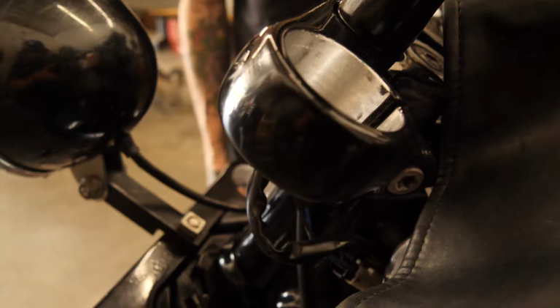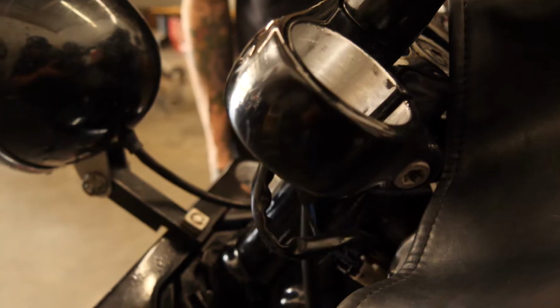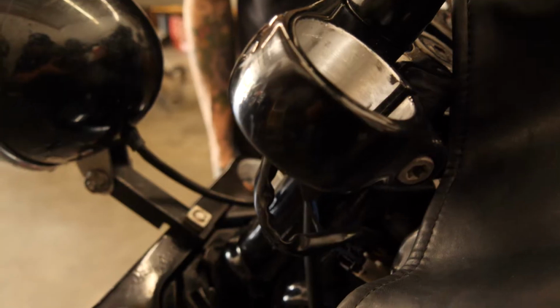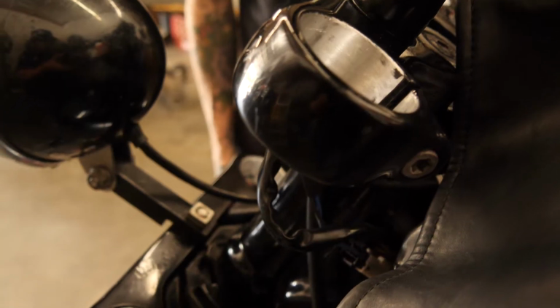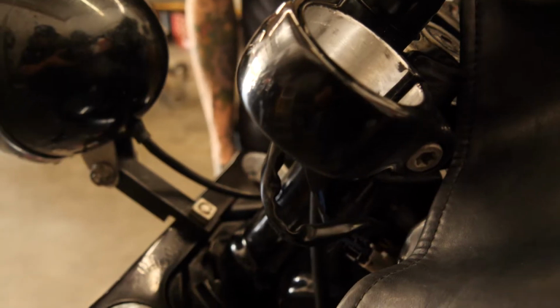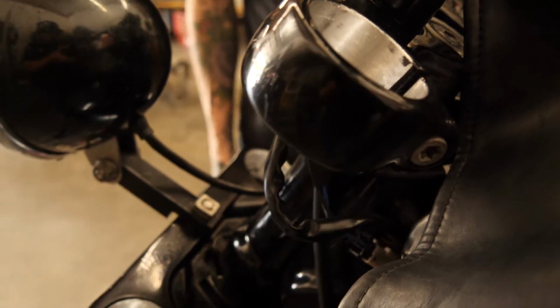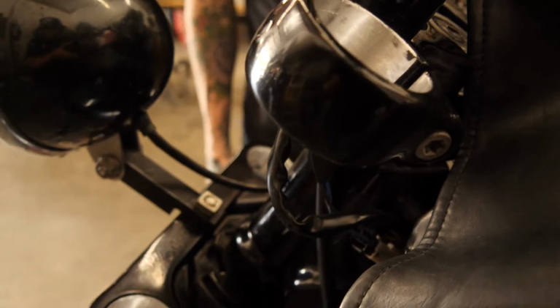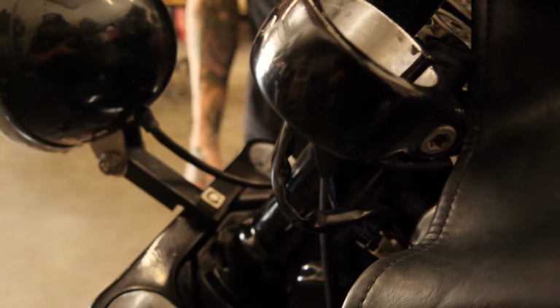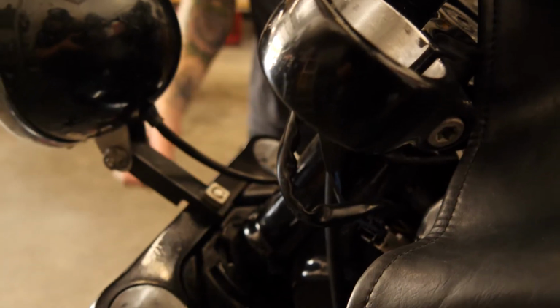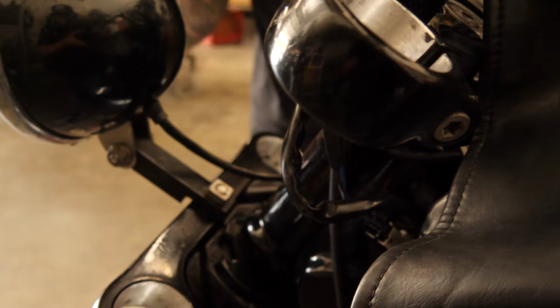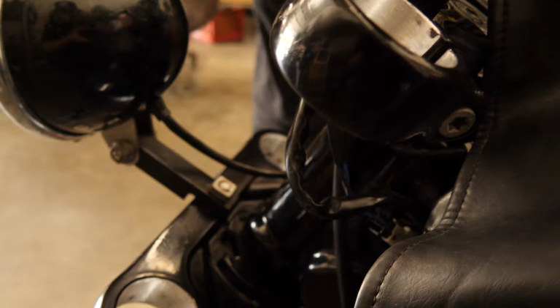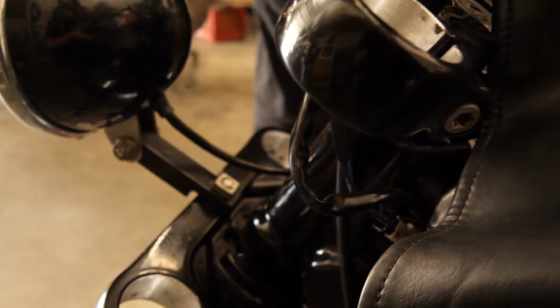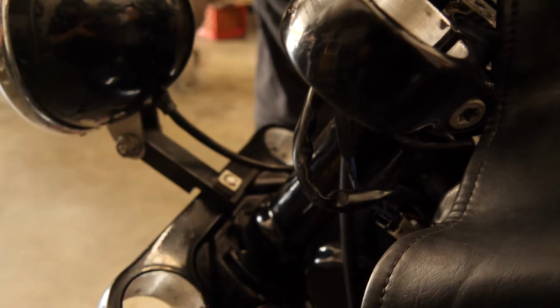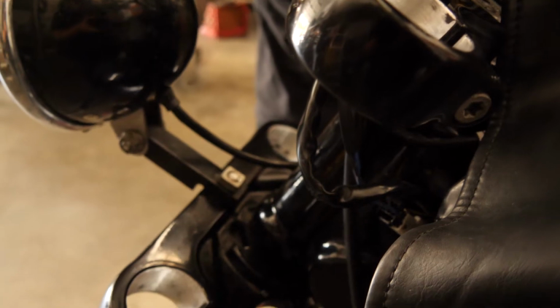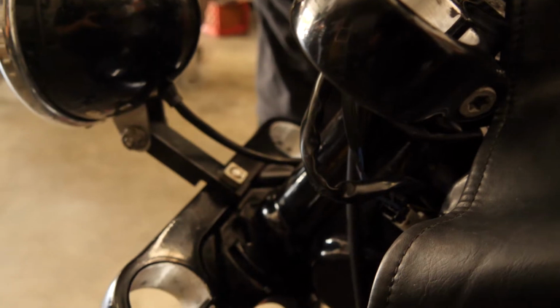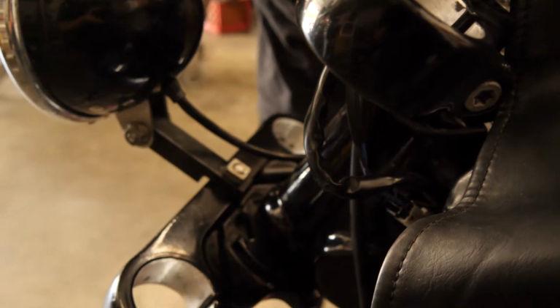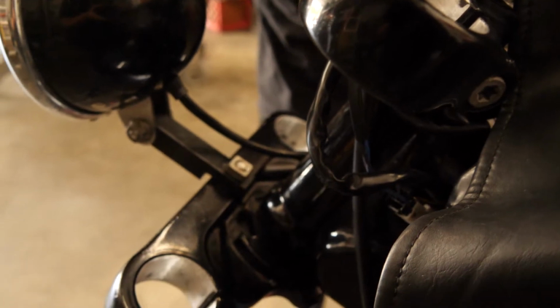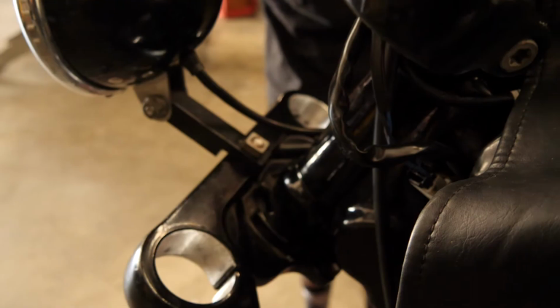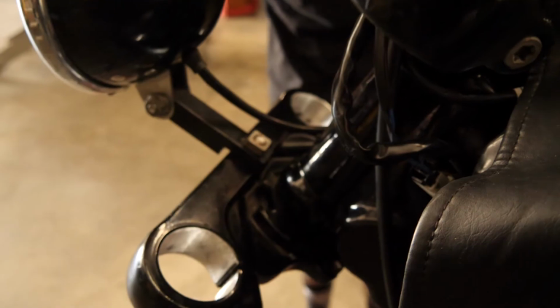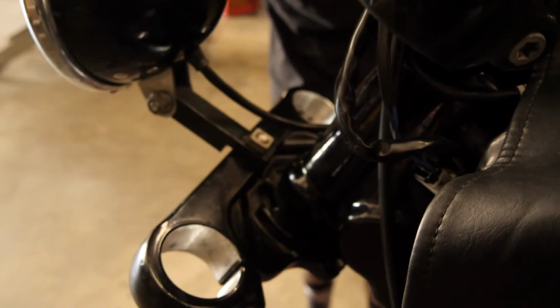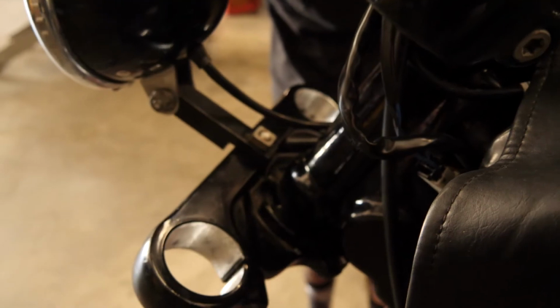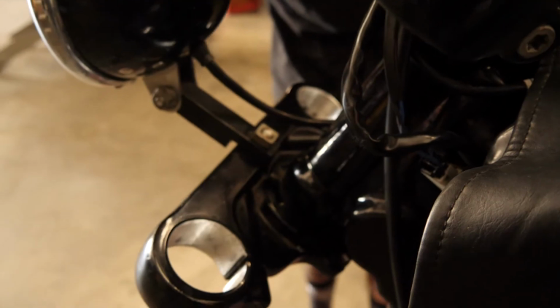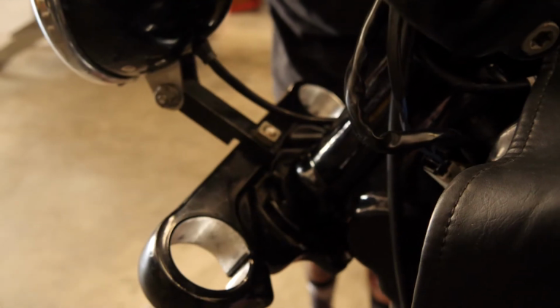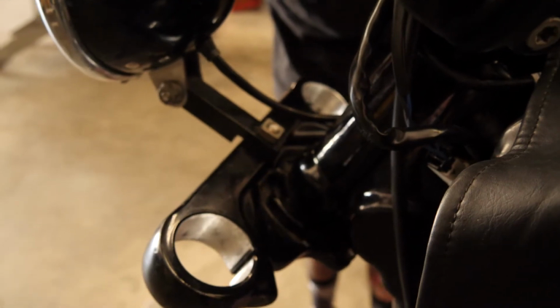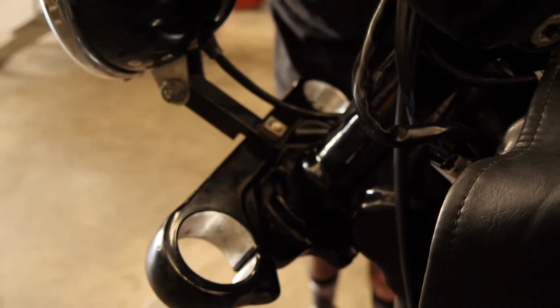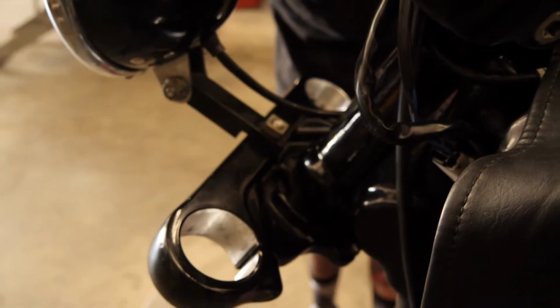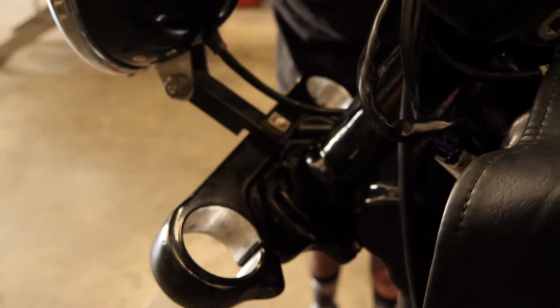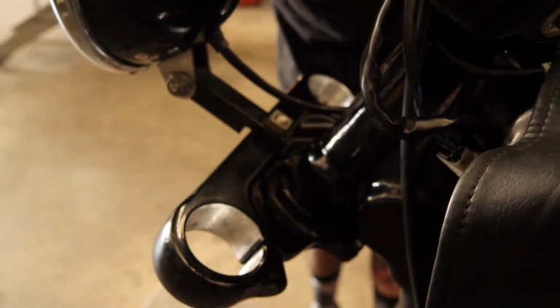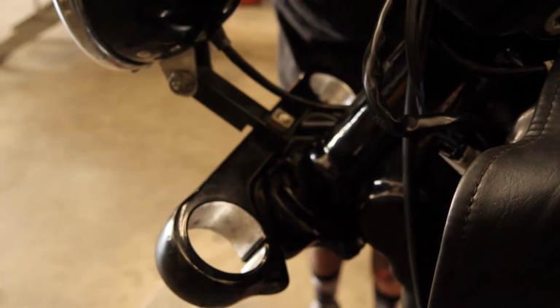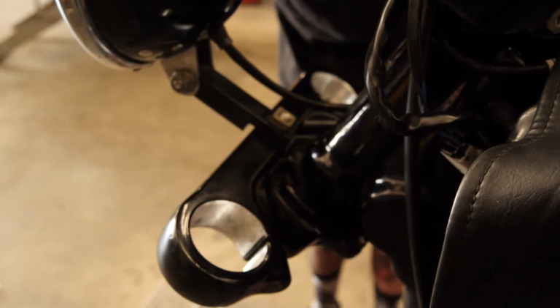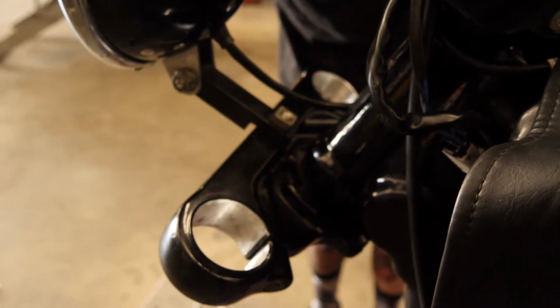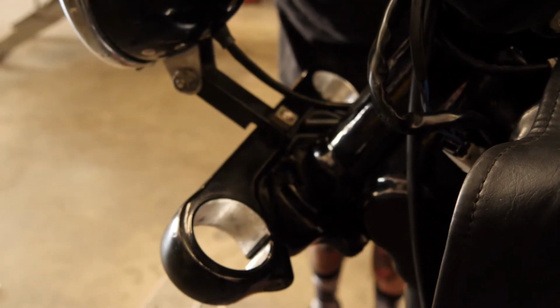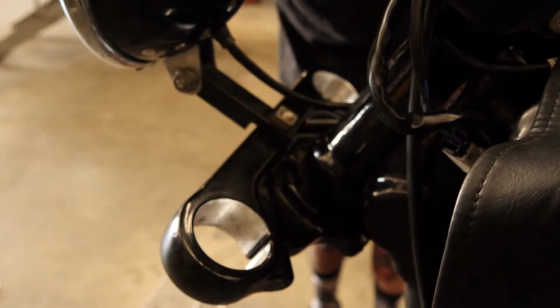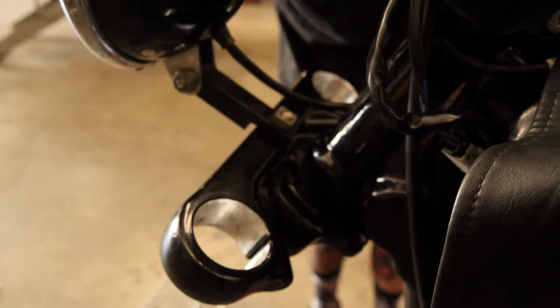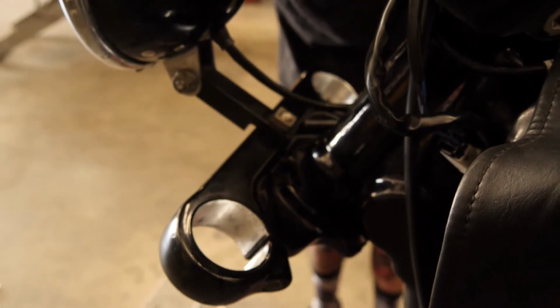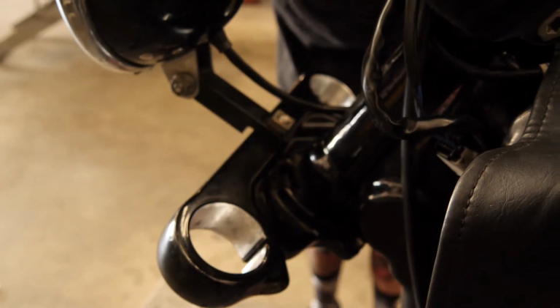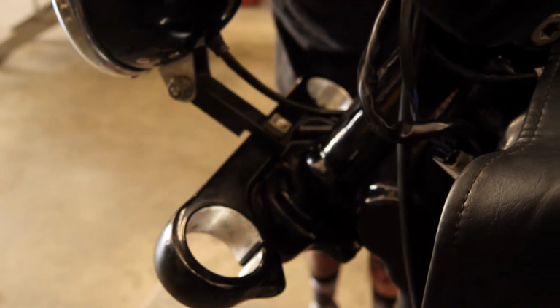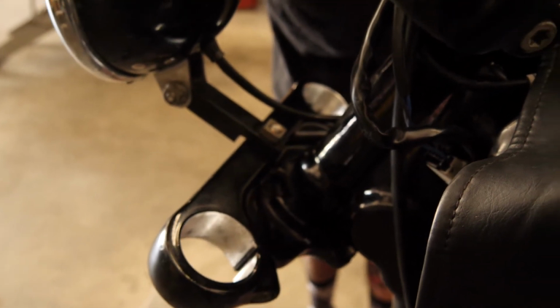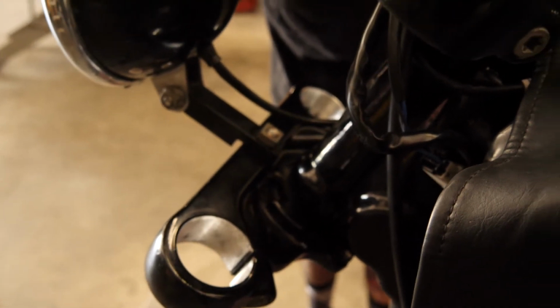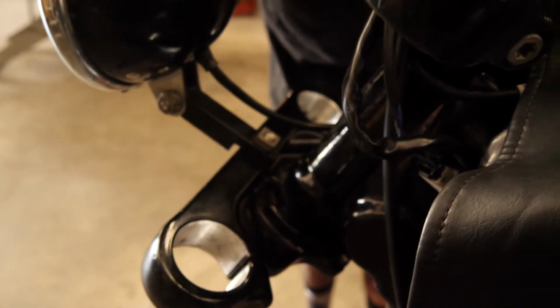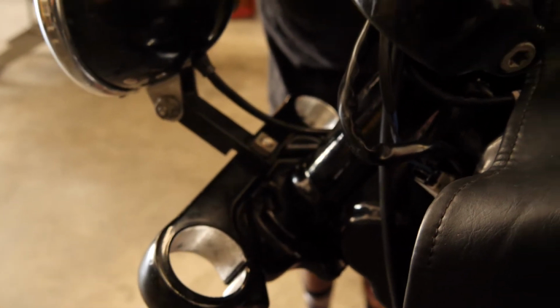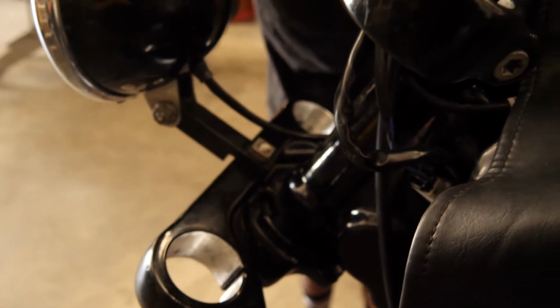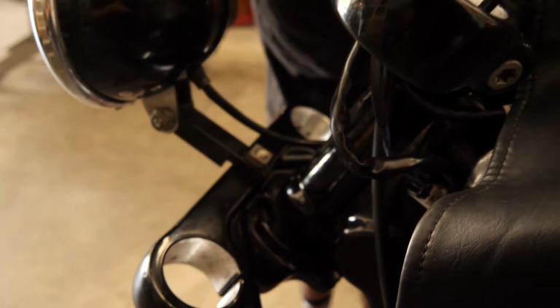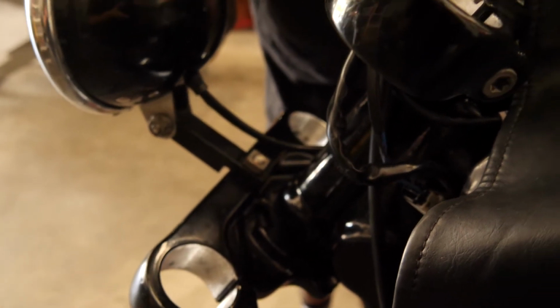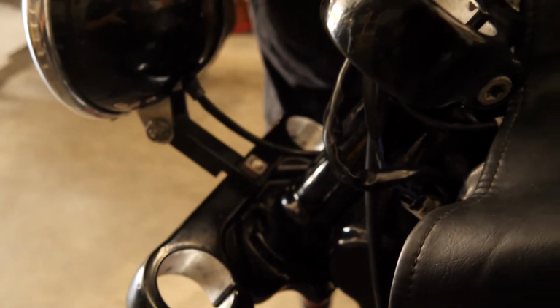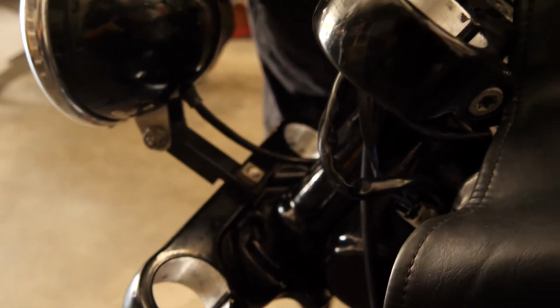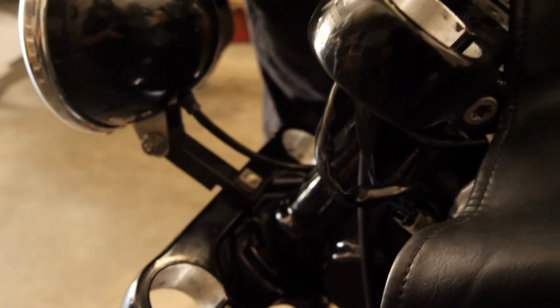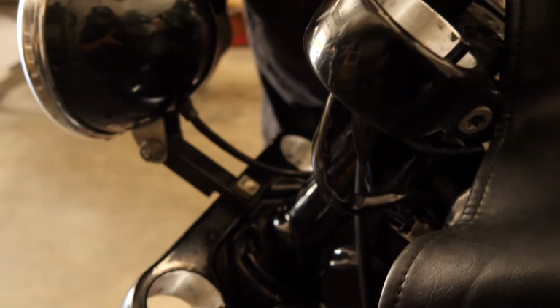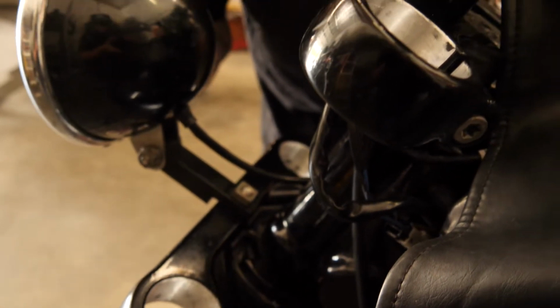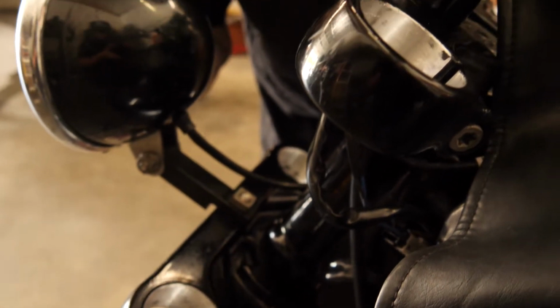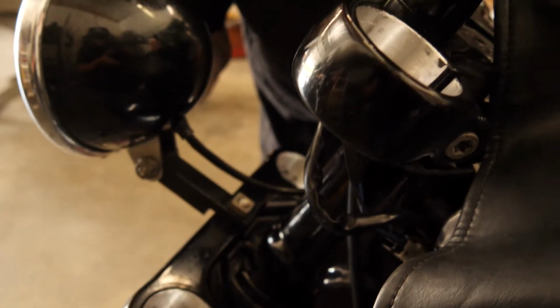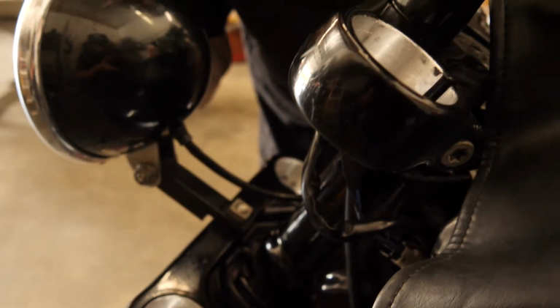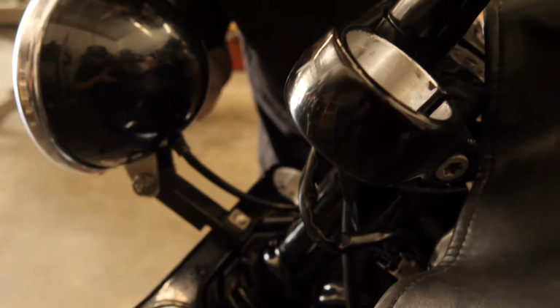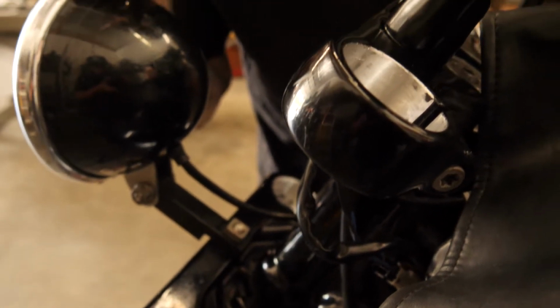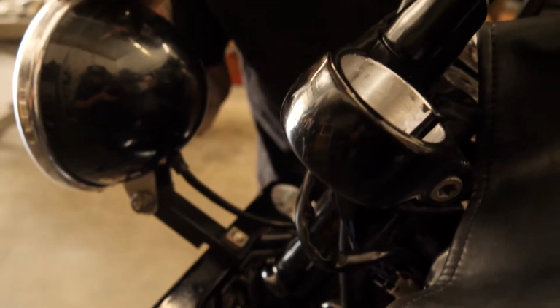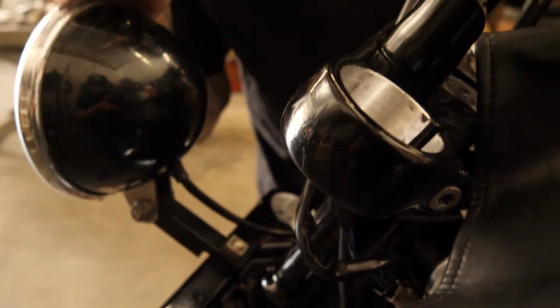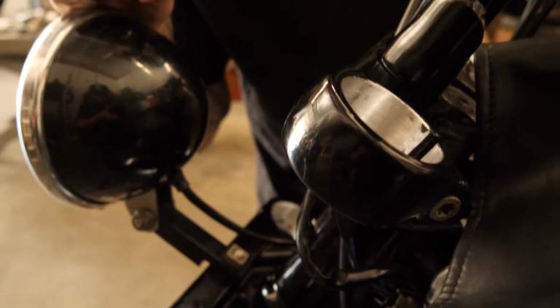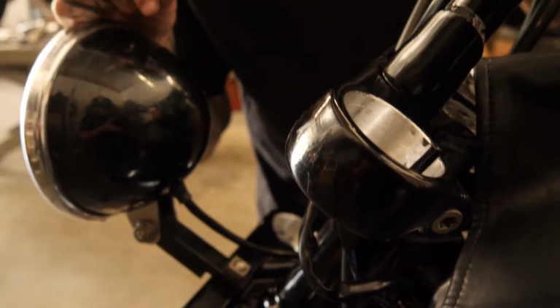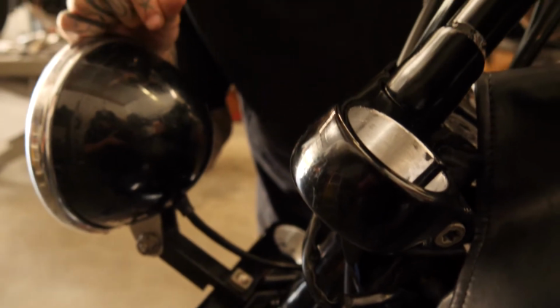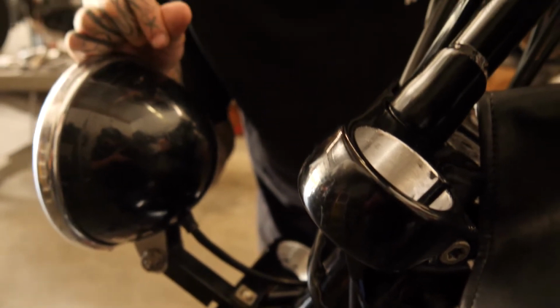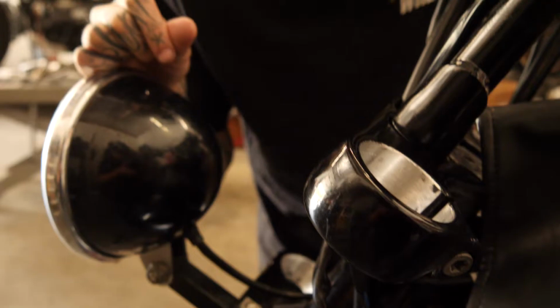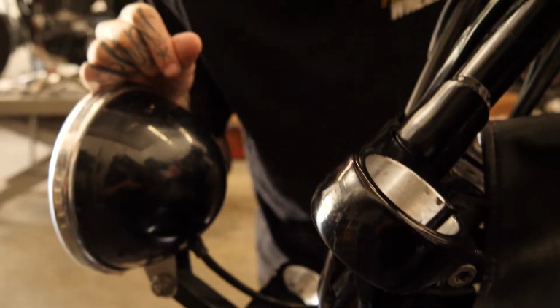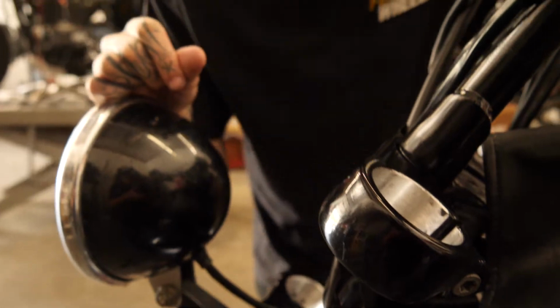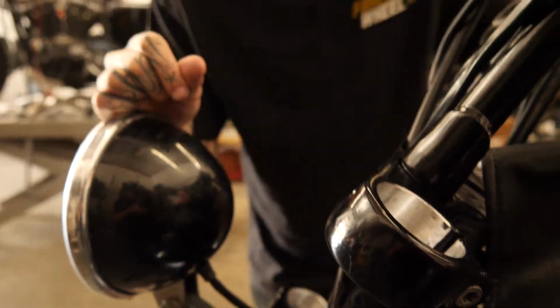After some considerable sanding, filing, and deburring, we're ready to slap these forks back in.